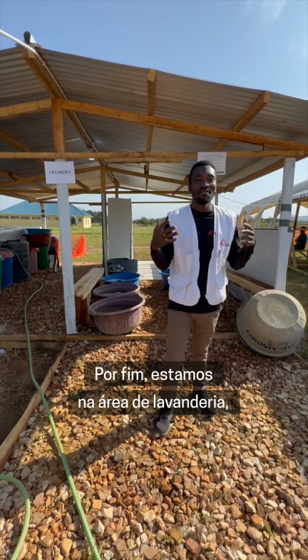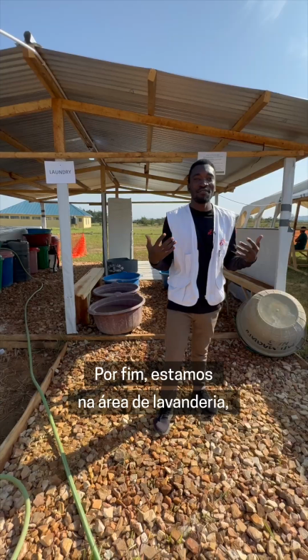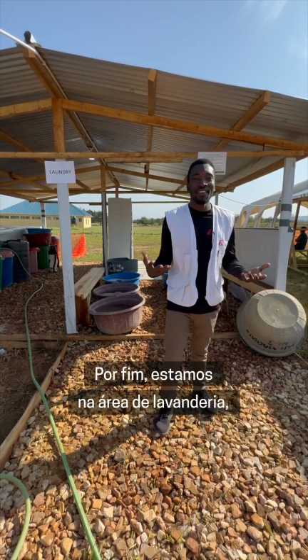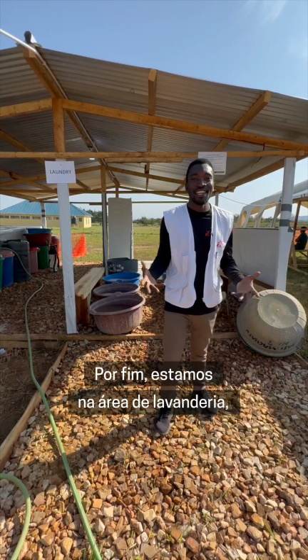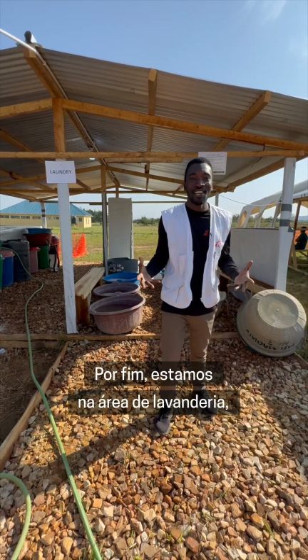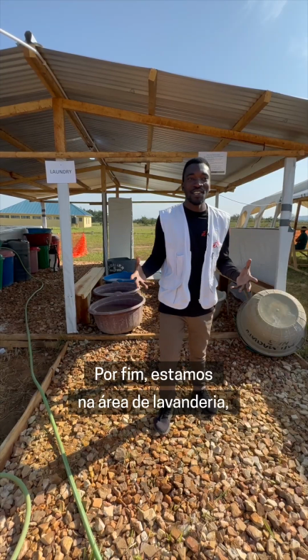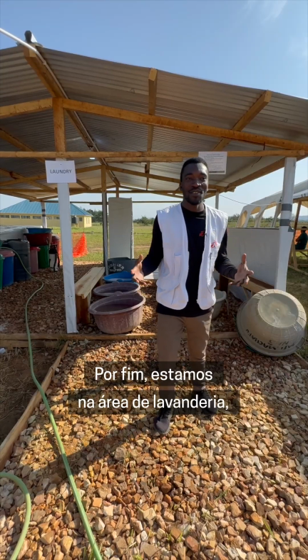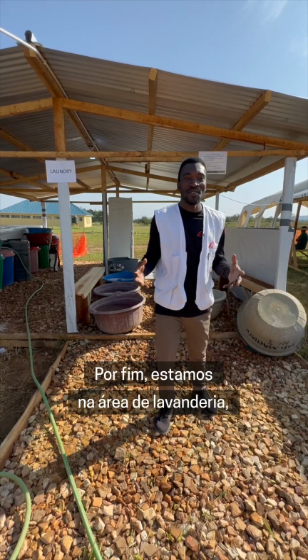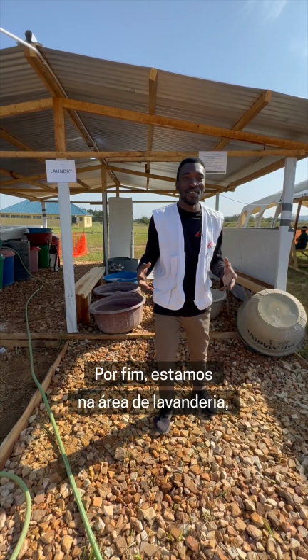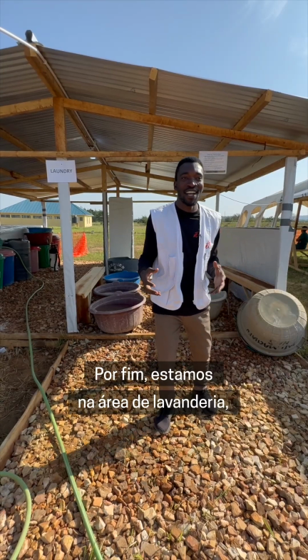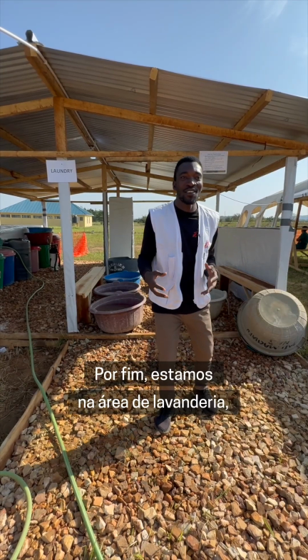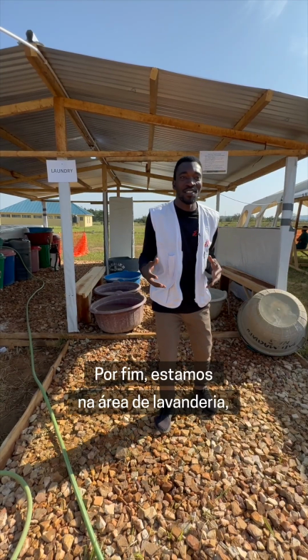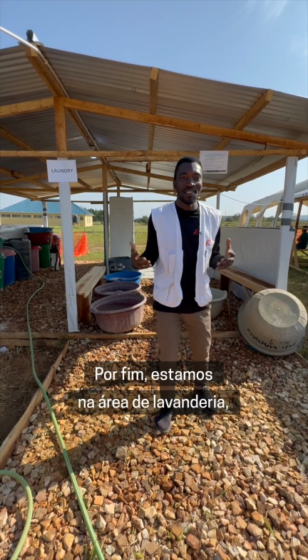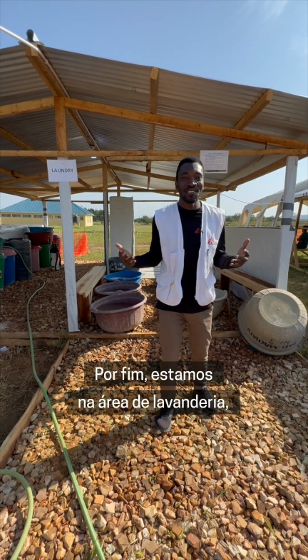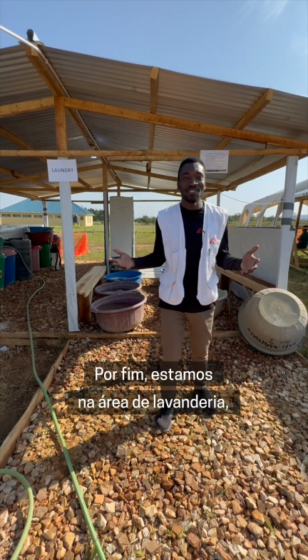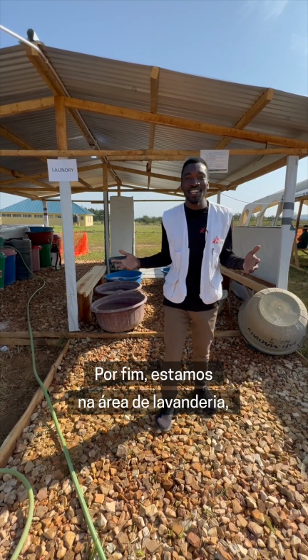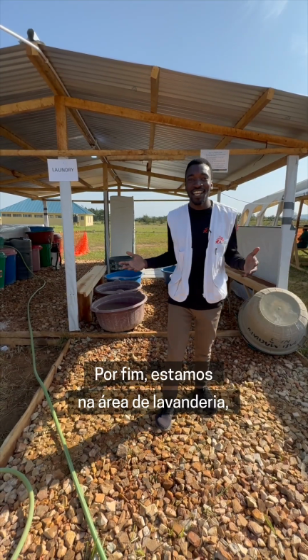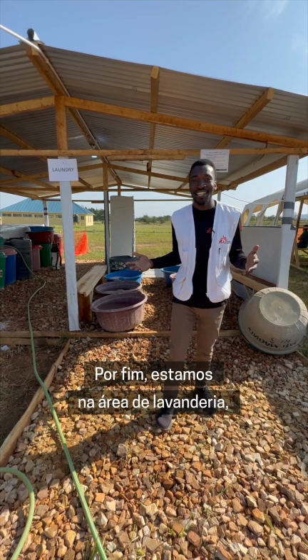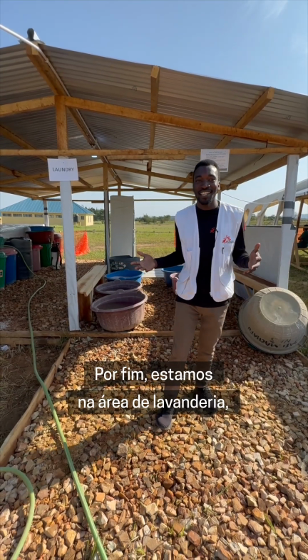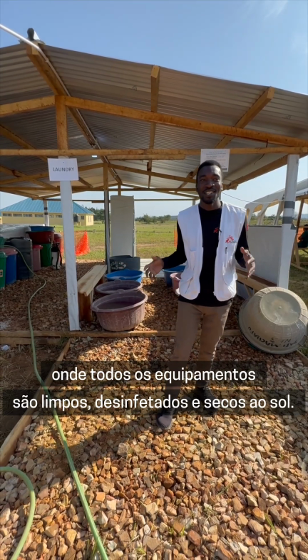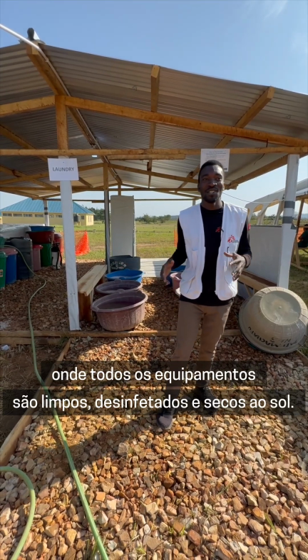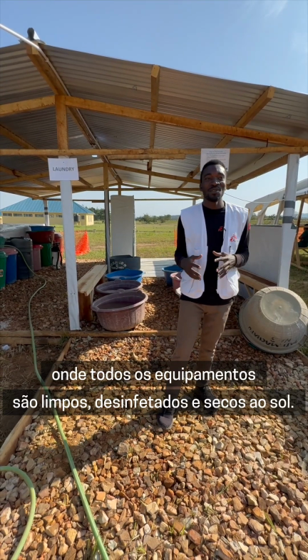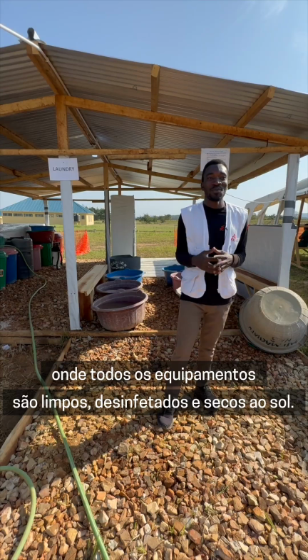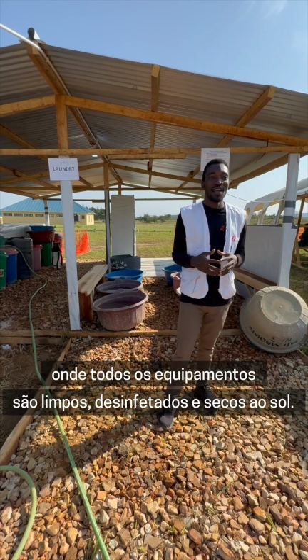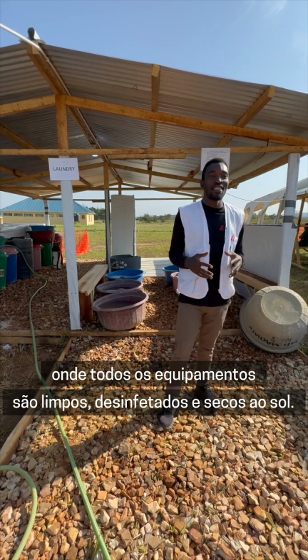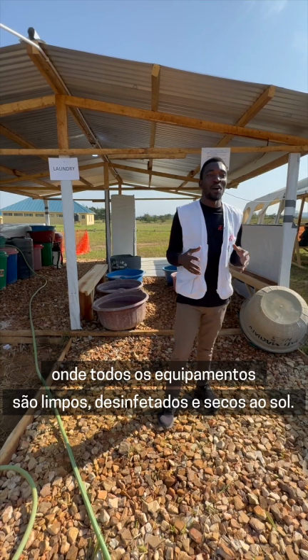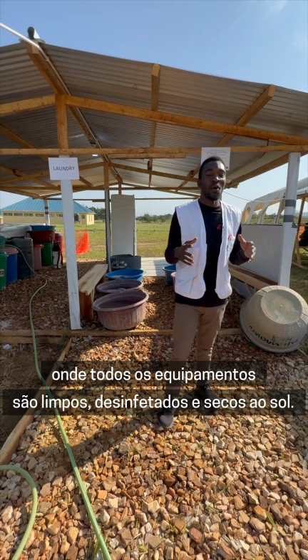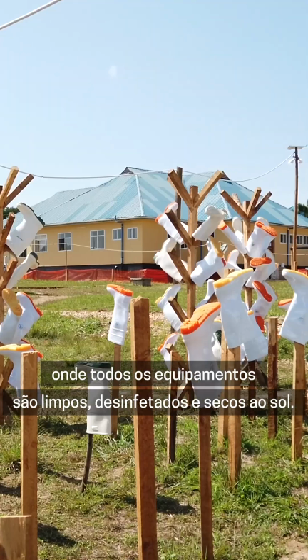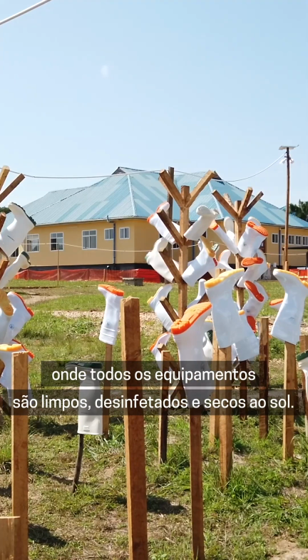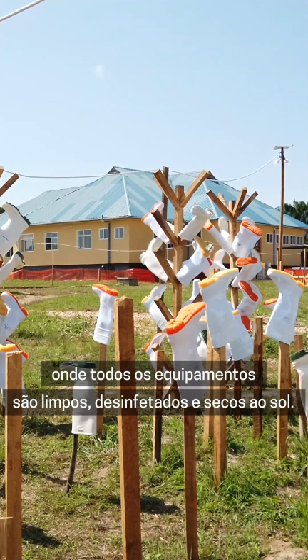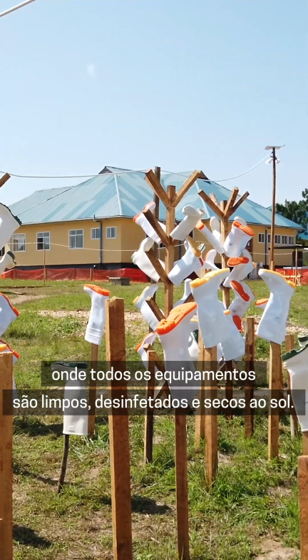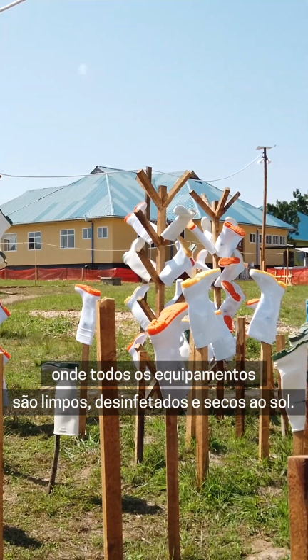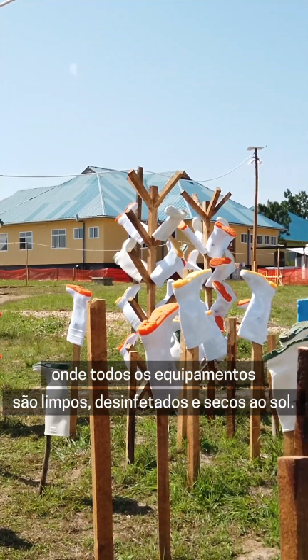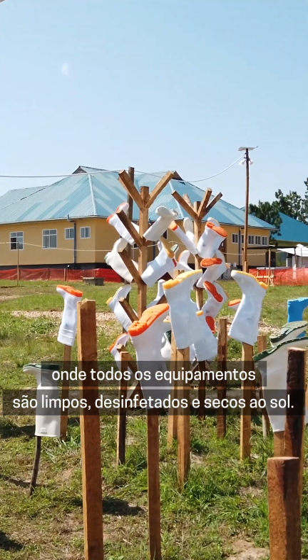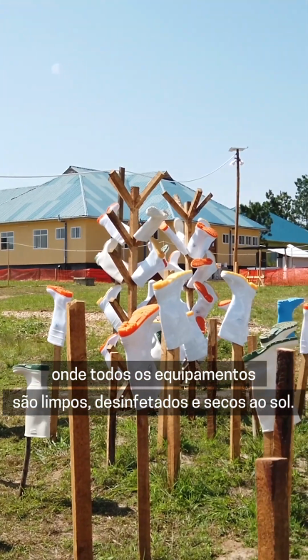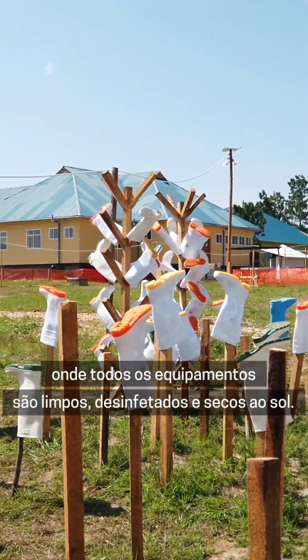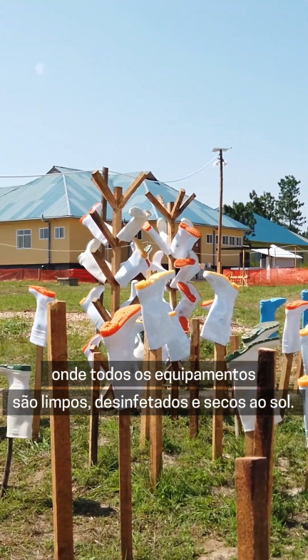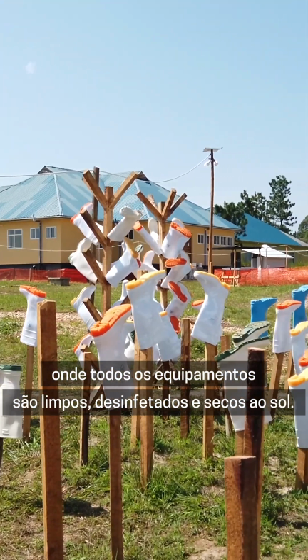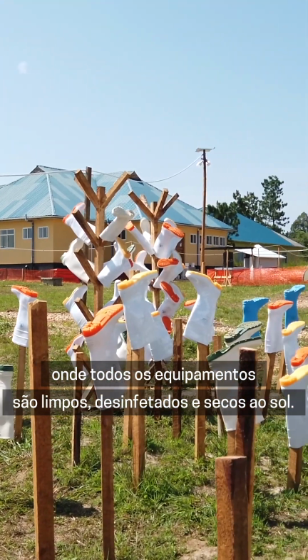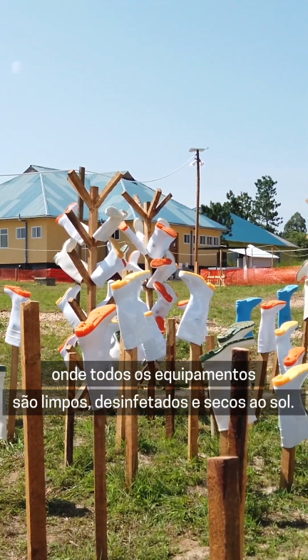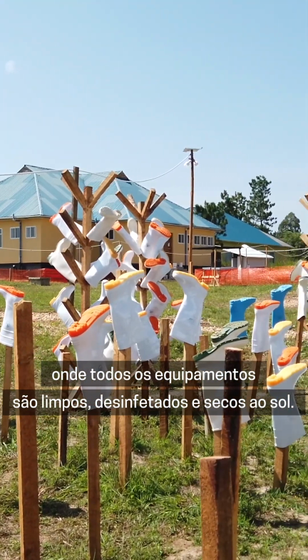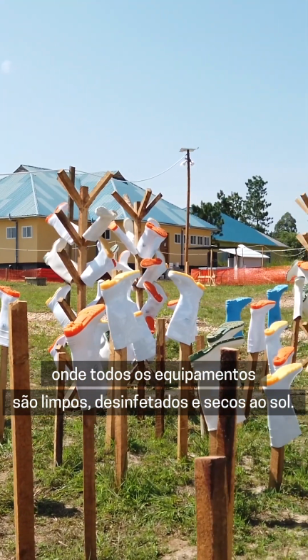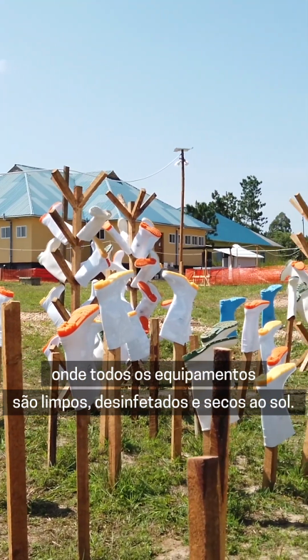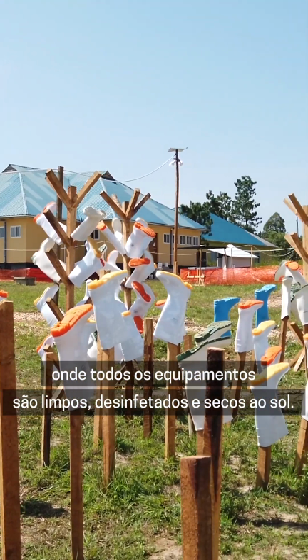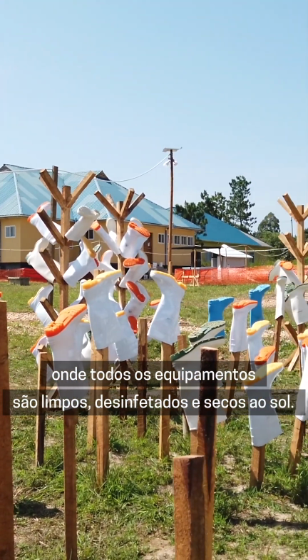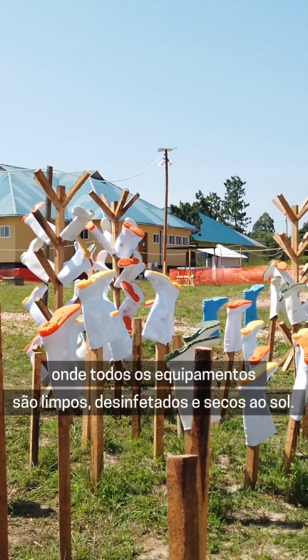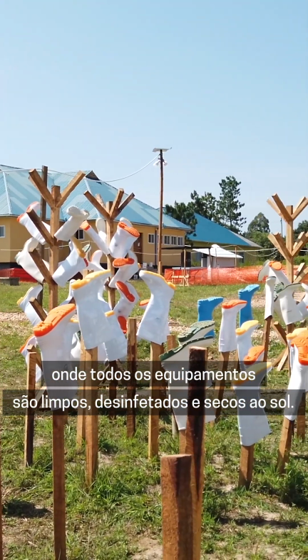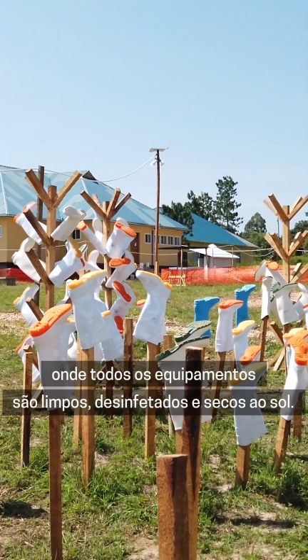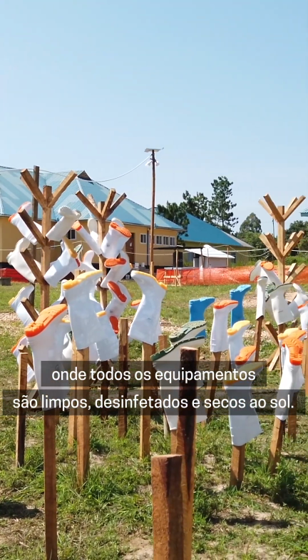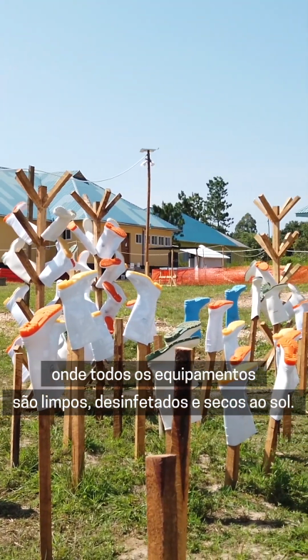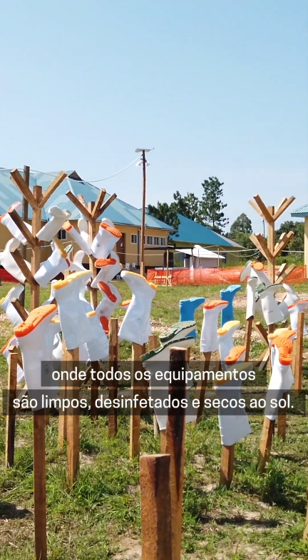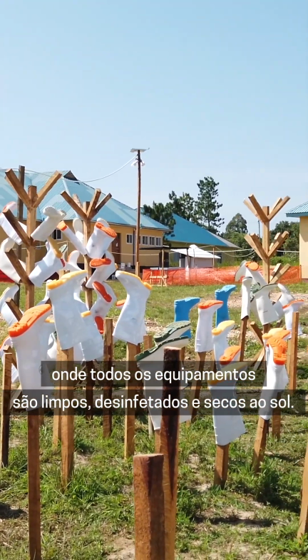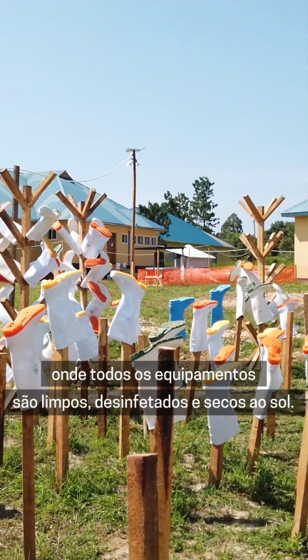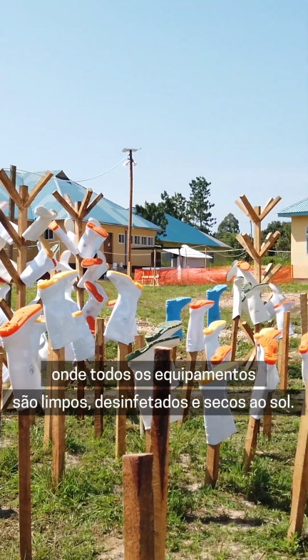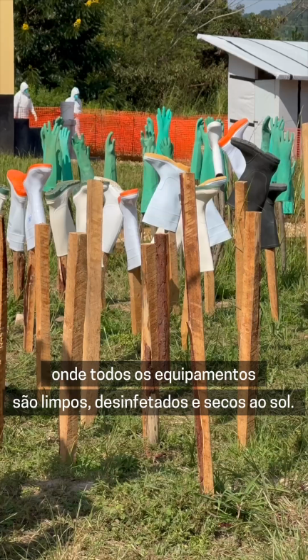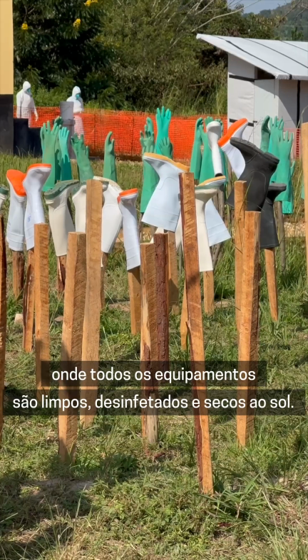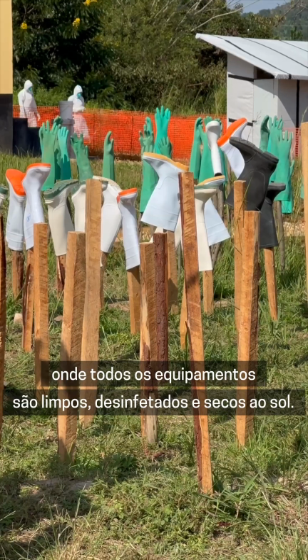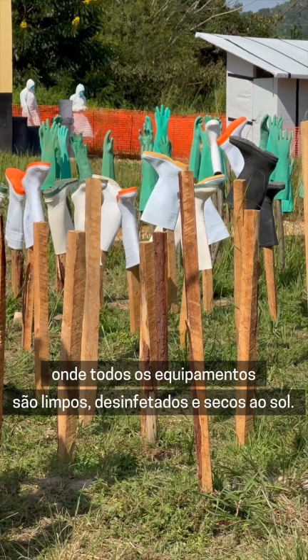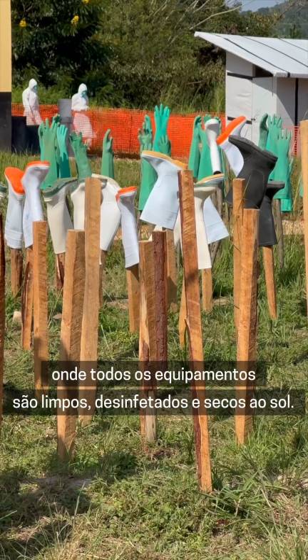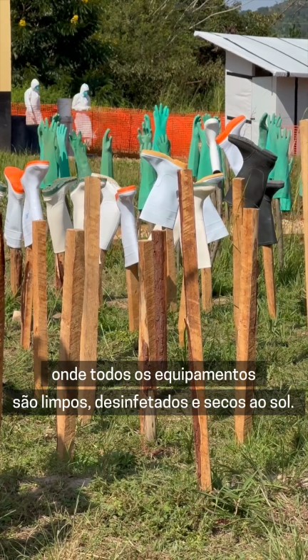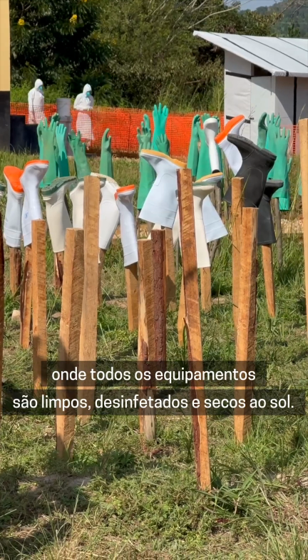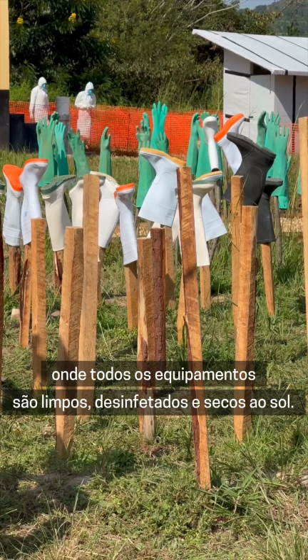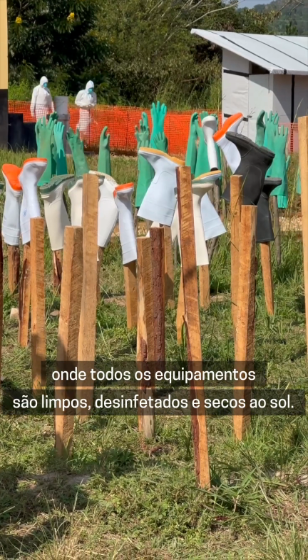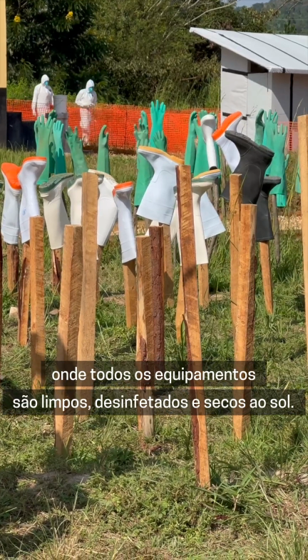Finally, we are in the laundry area where the old equipment are cleaned, disinfected, and dried in the sun.